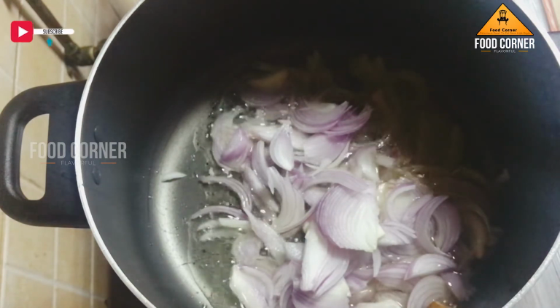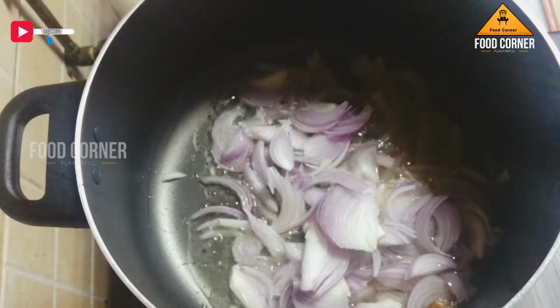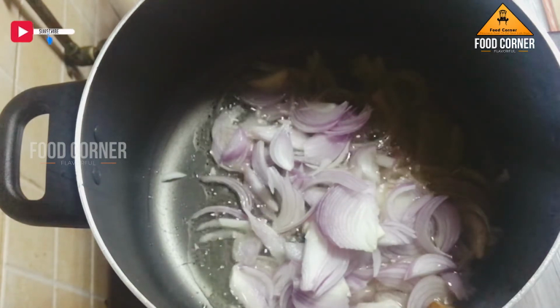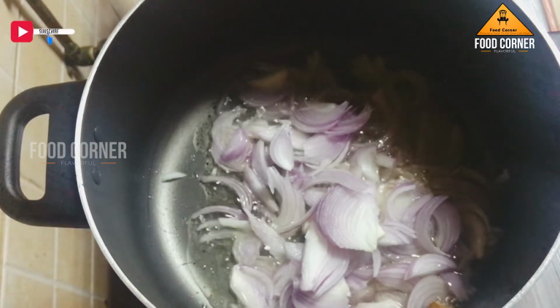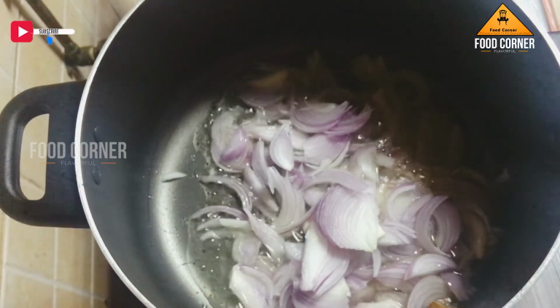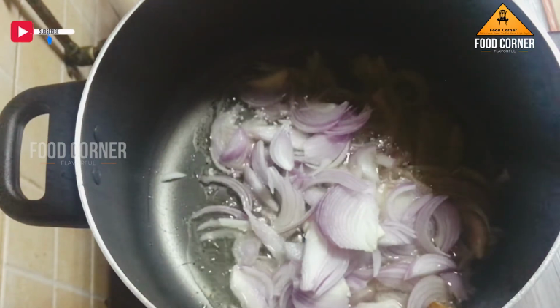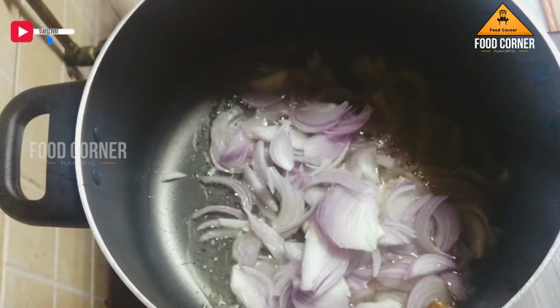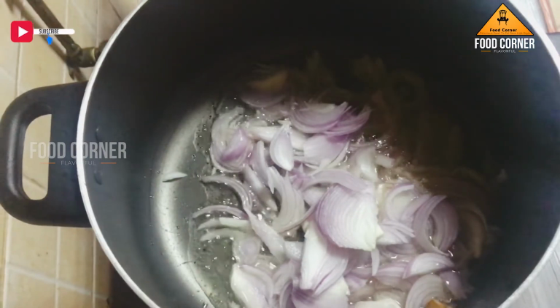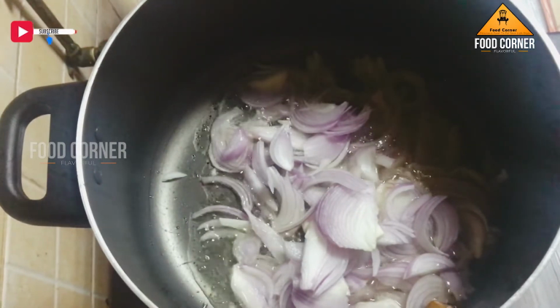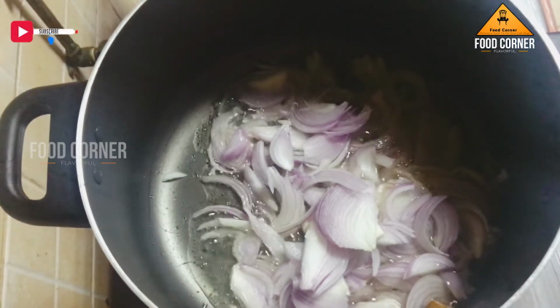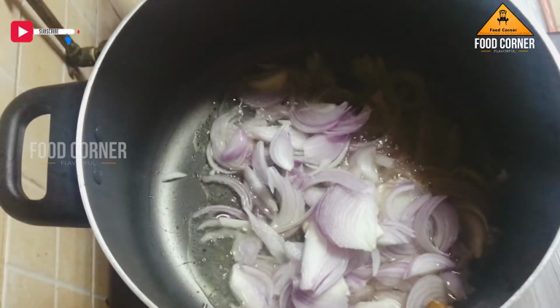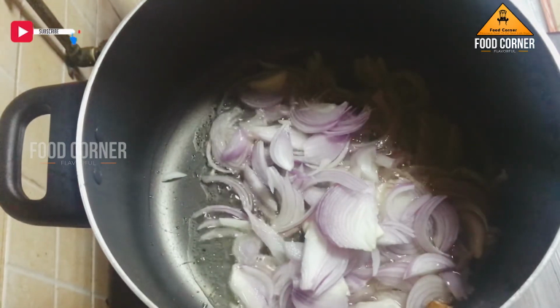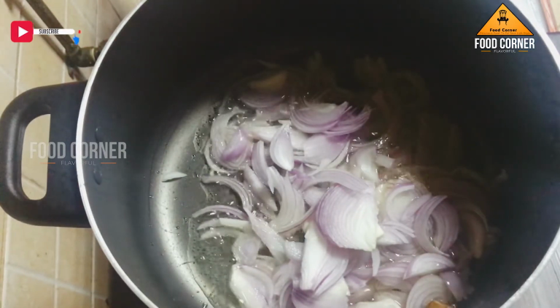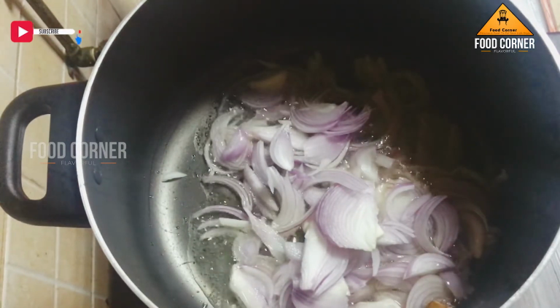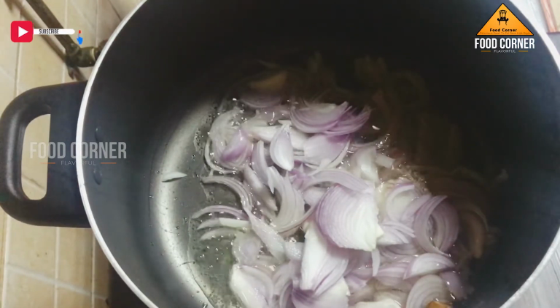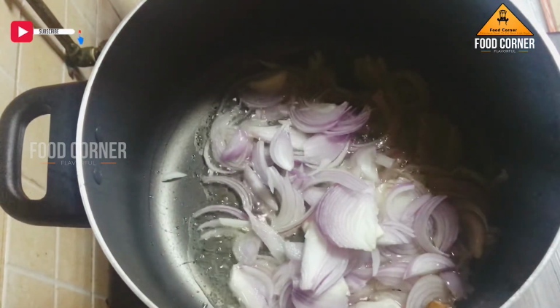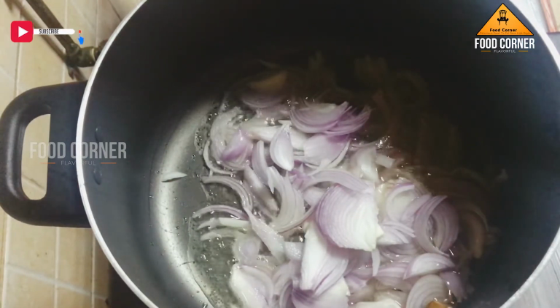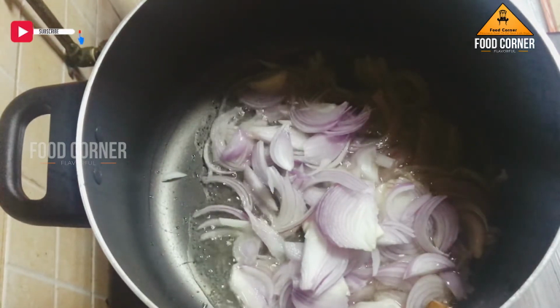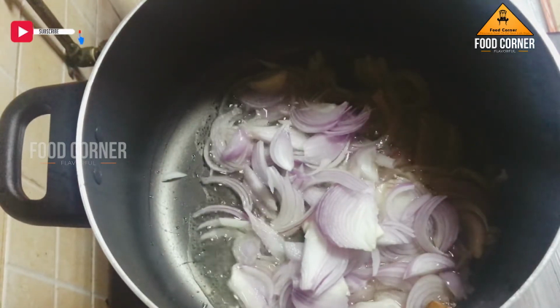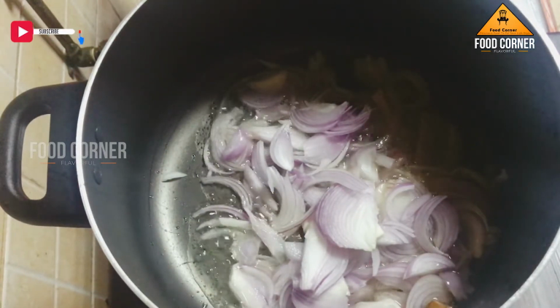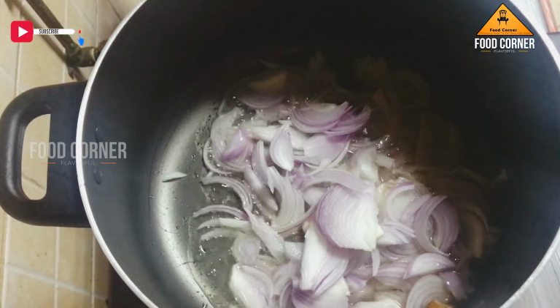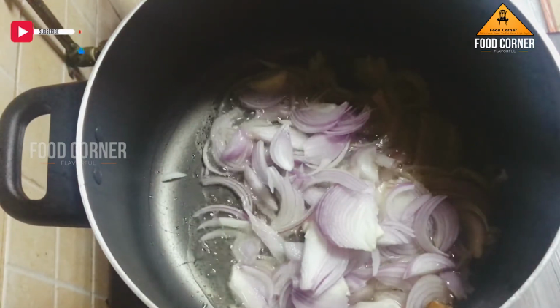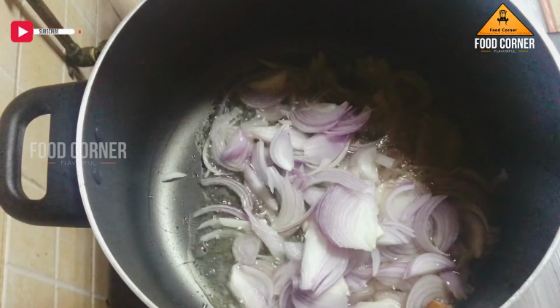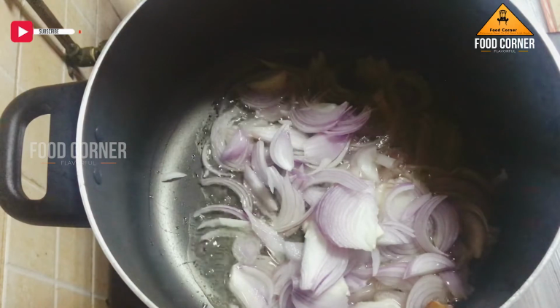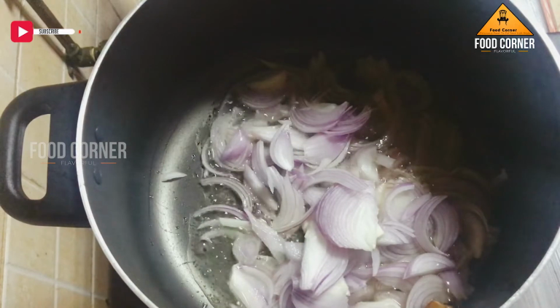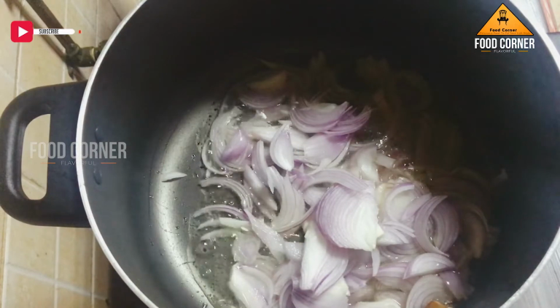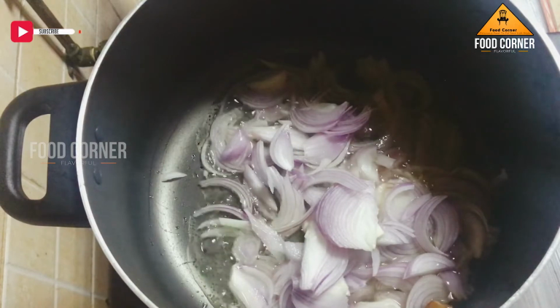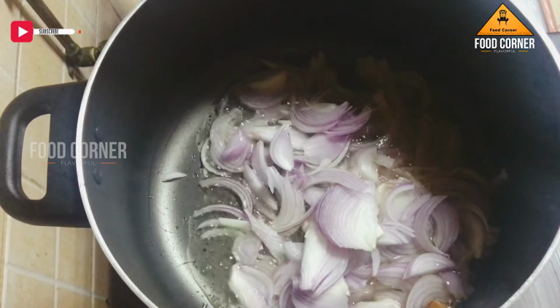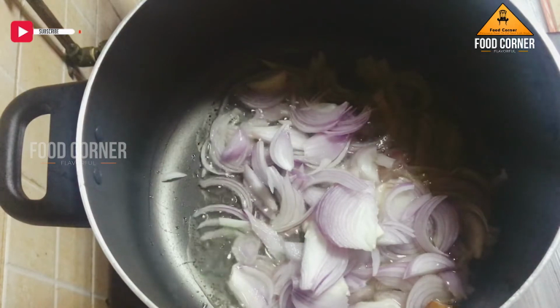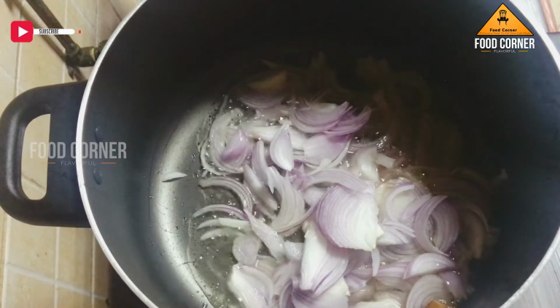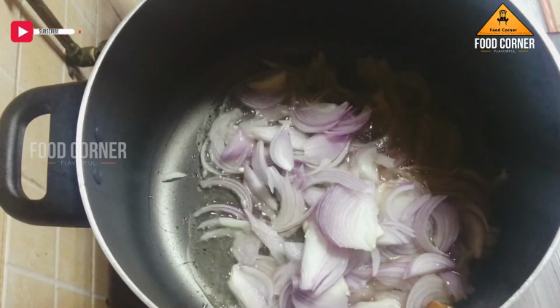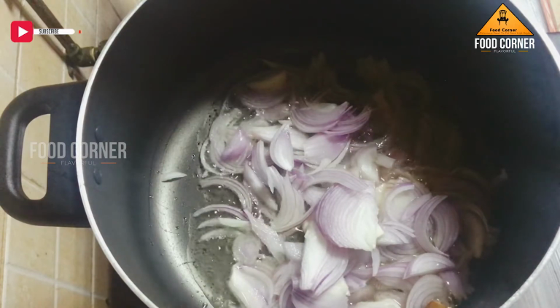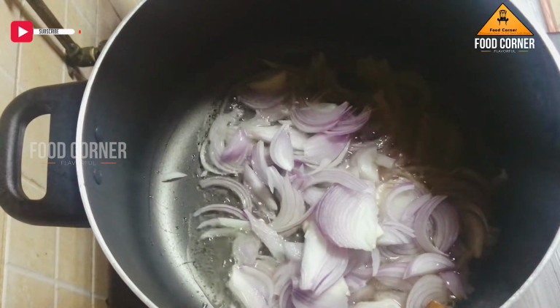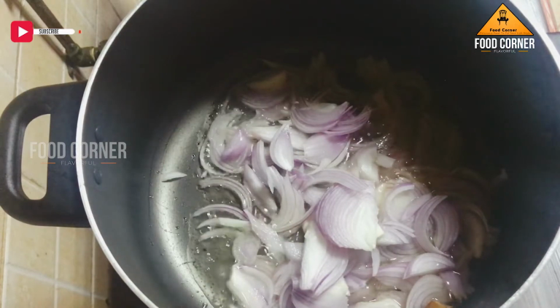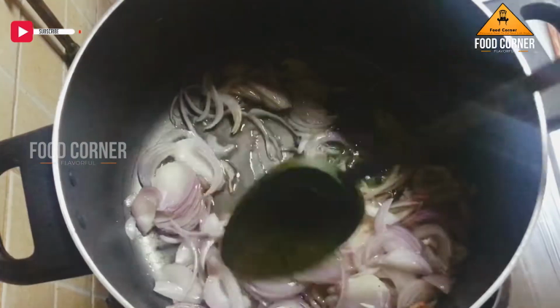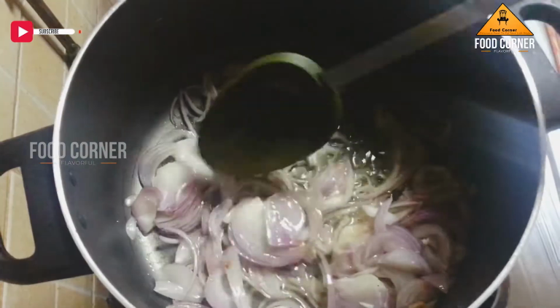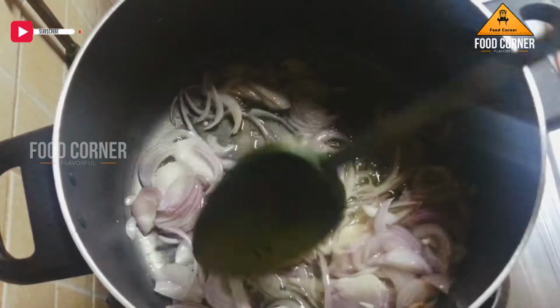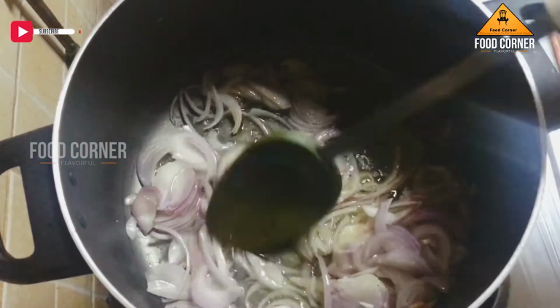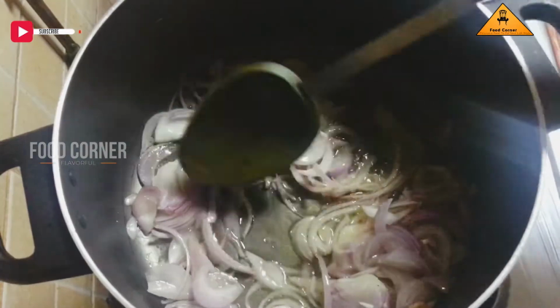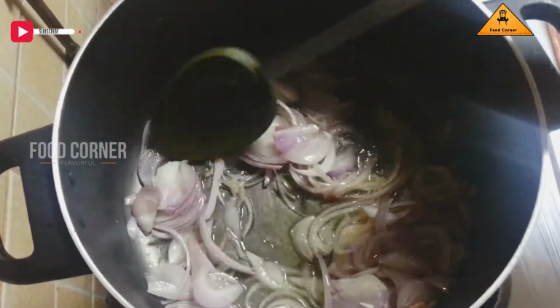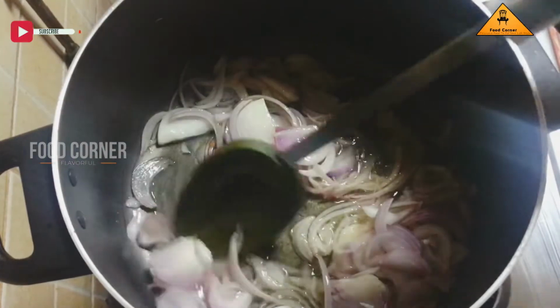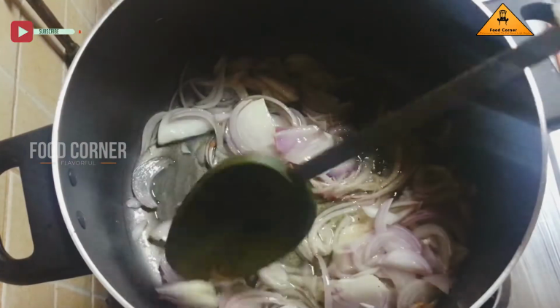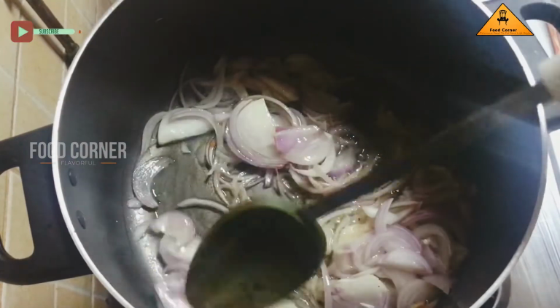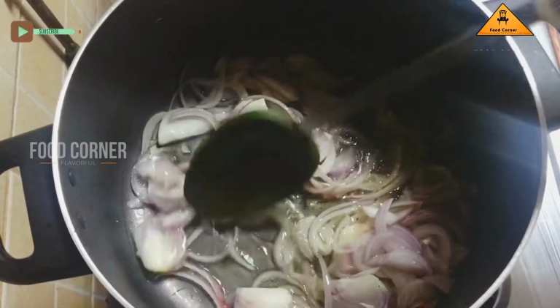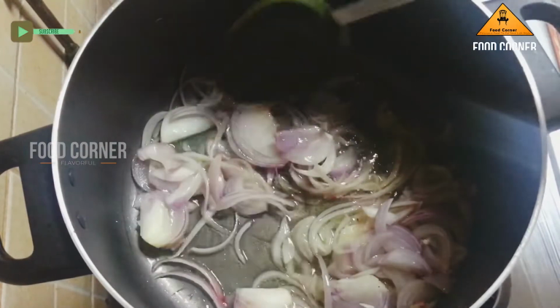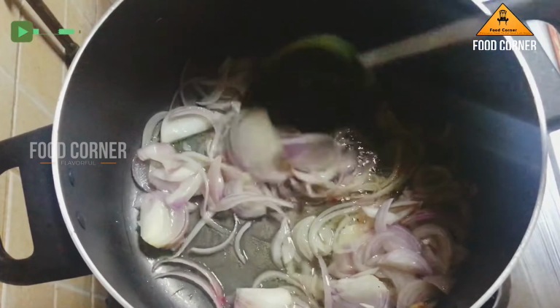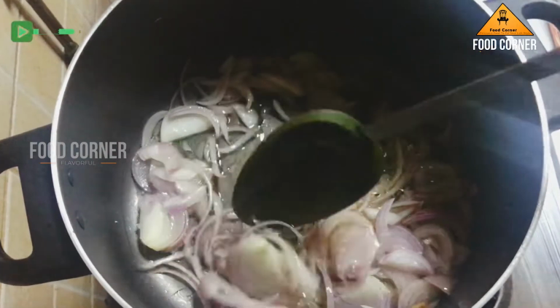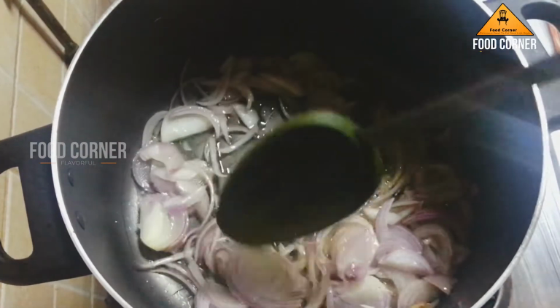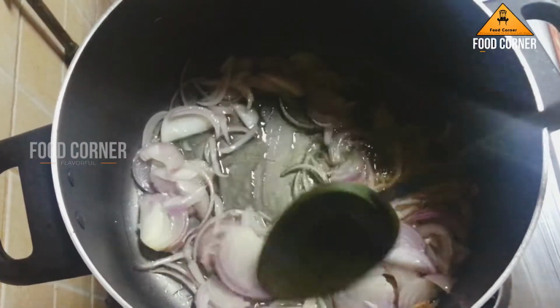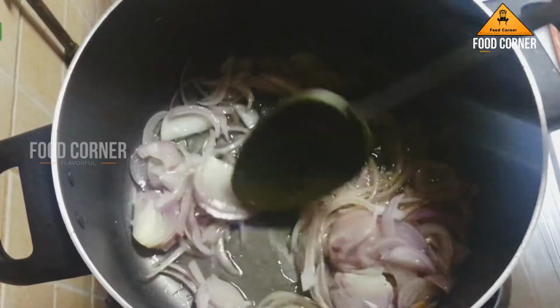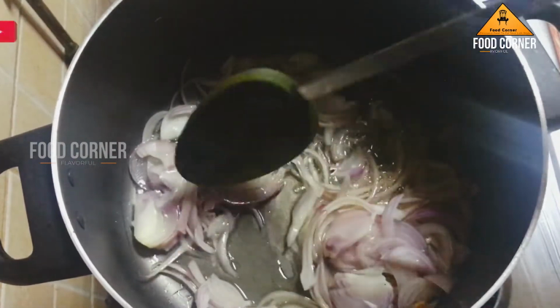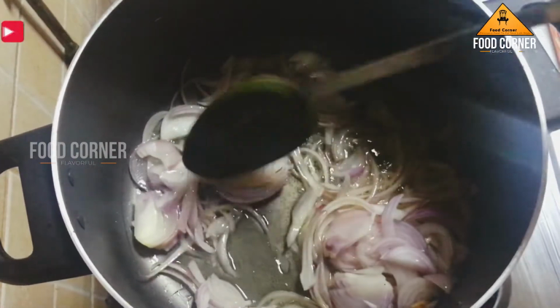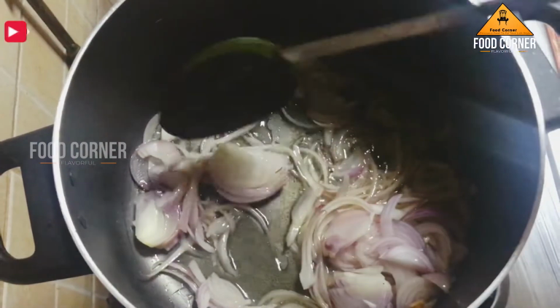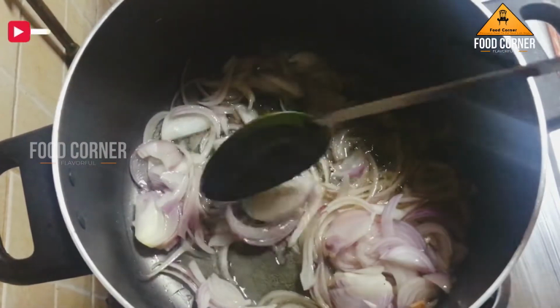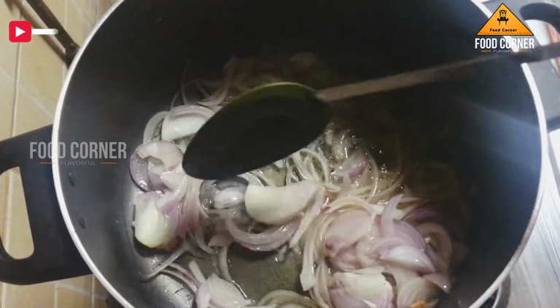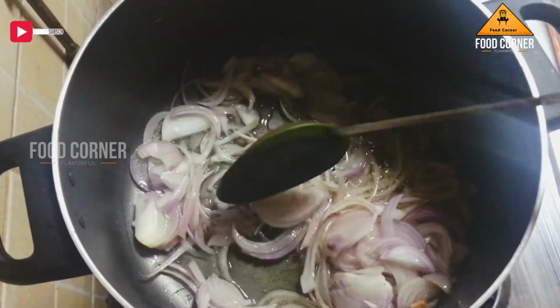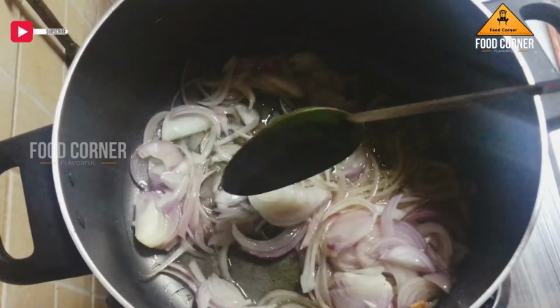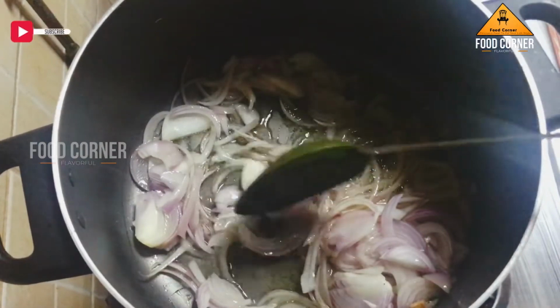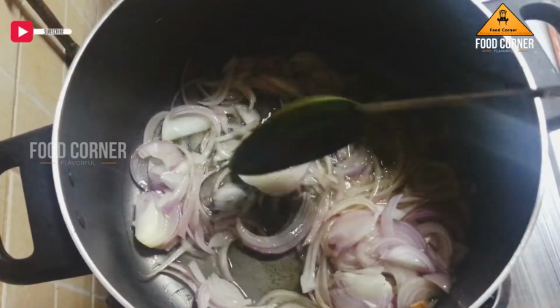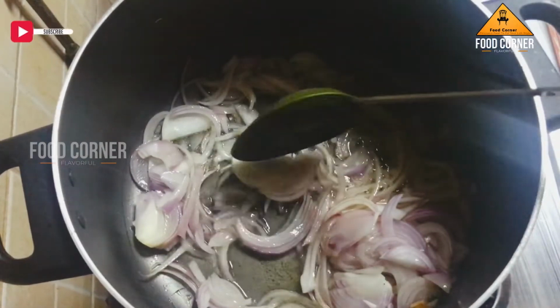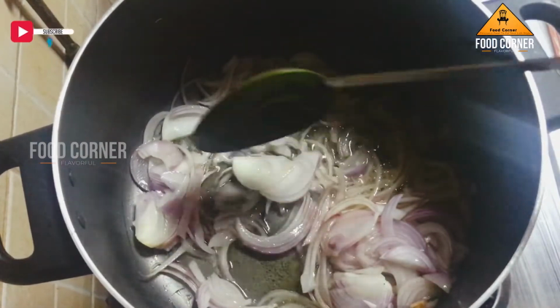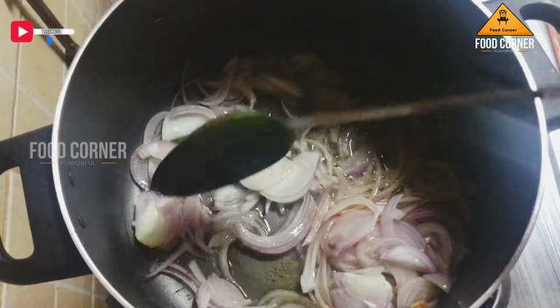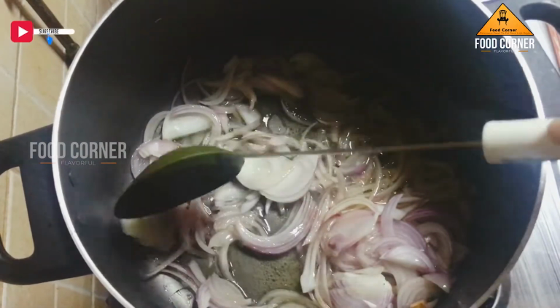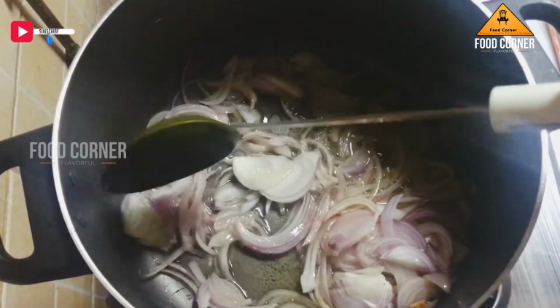We will add a little olive oil and mix it in.